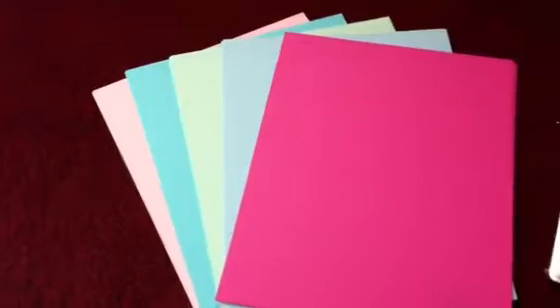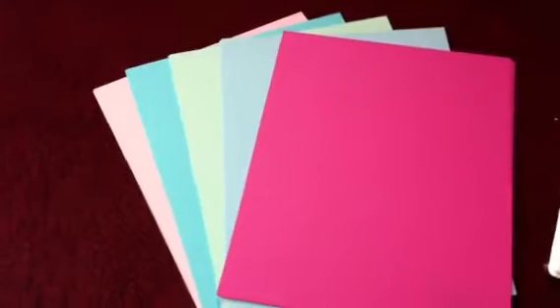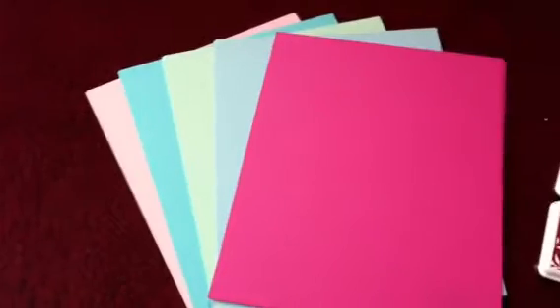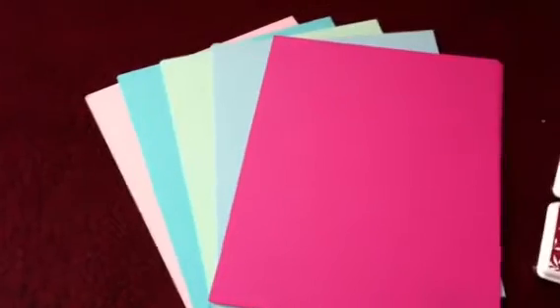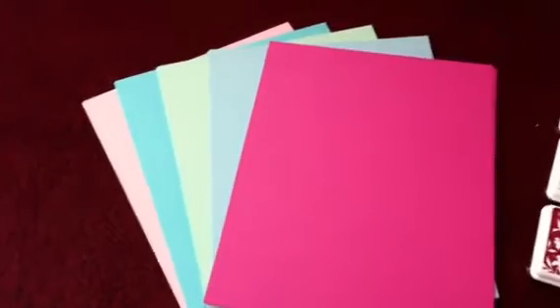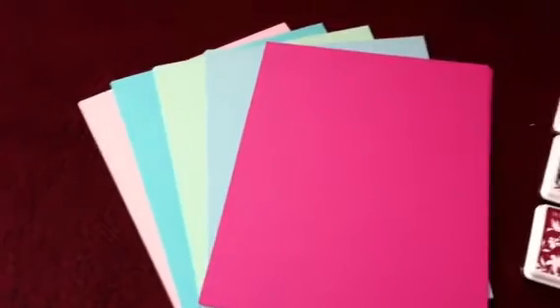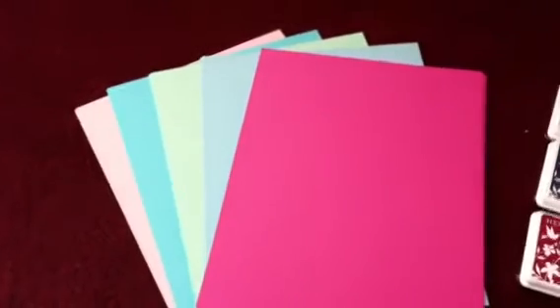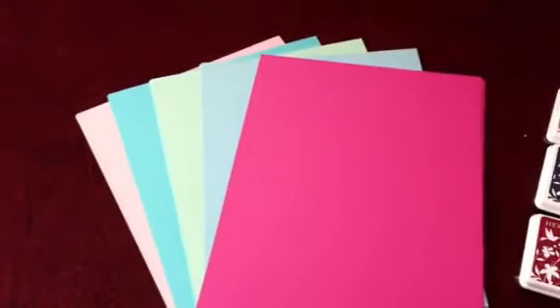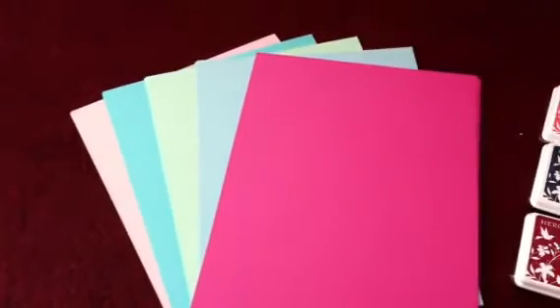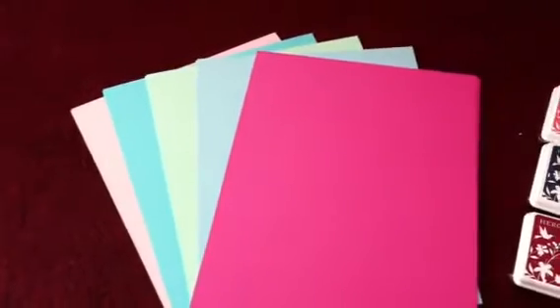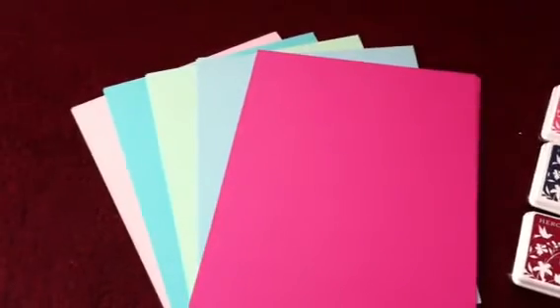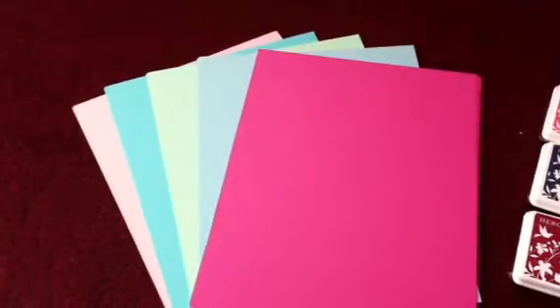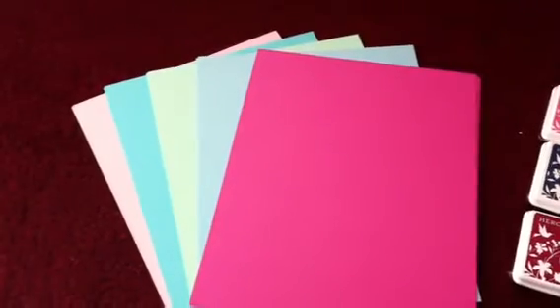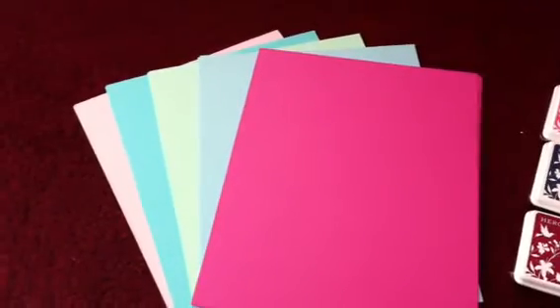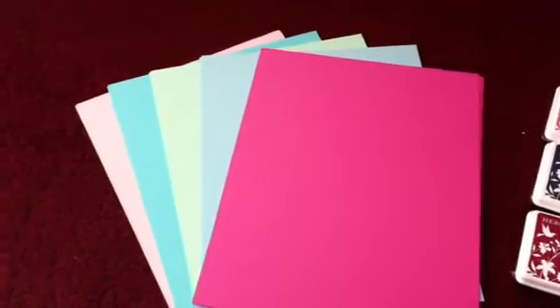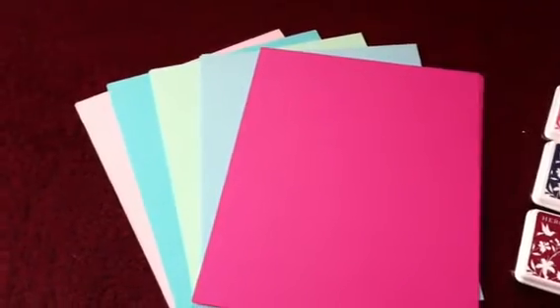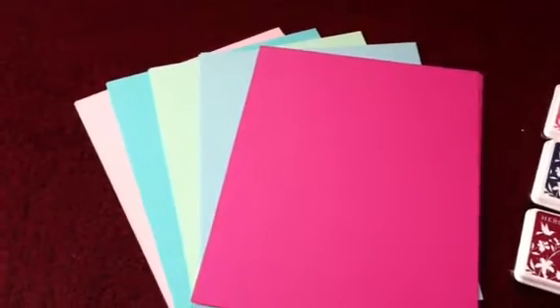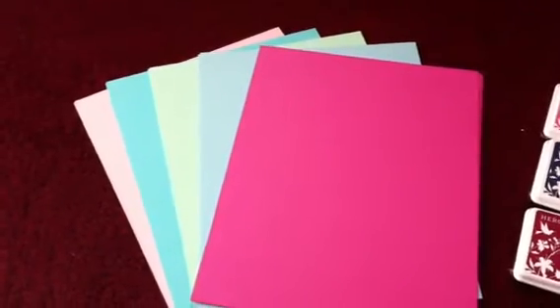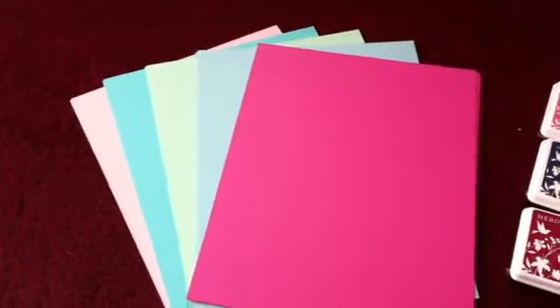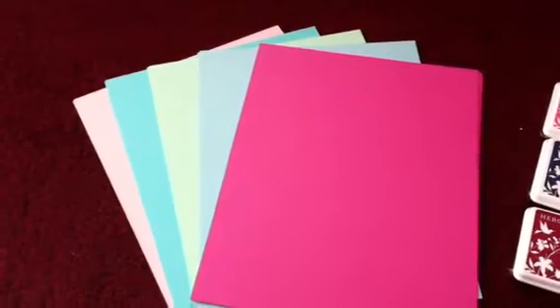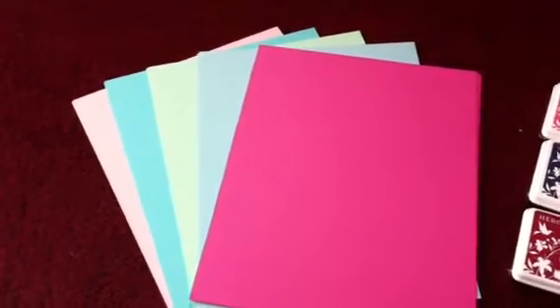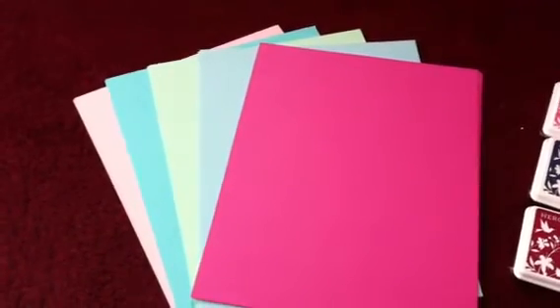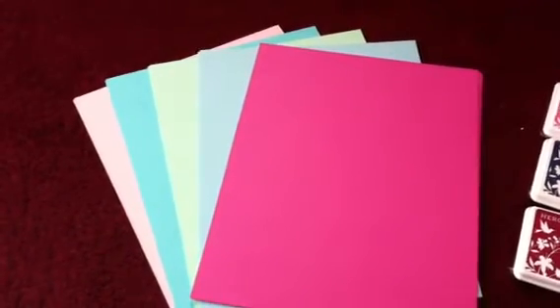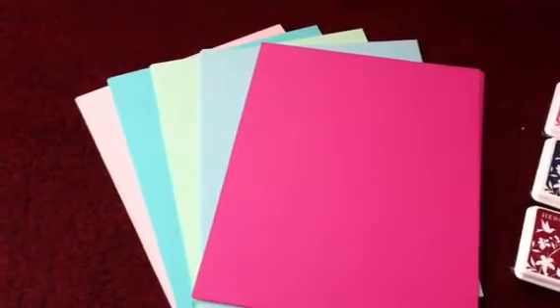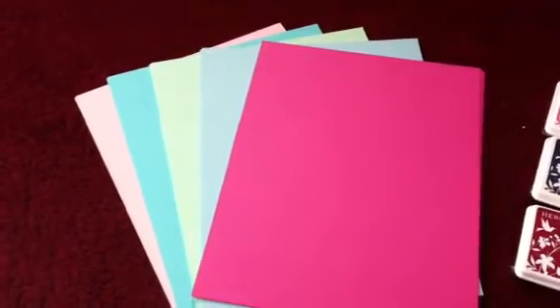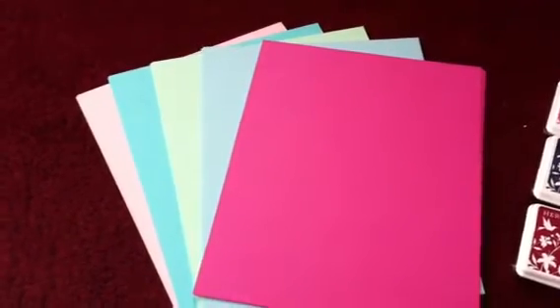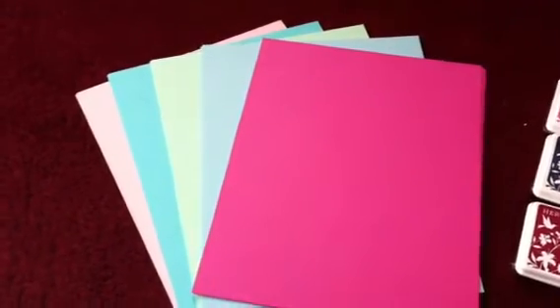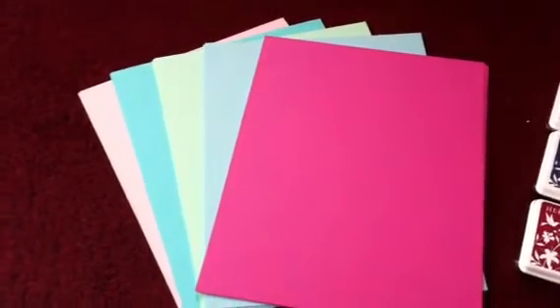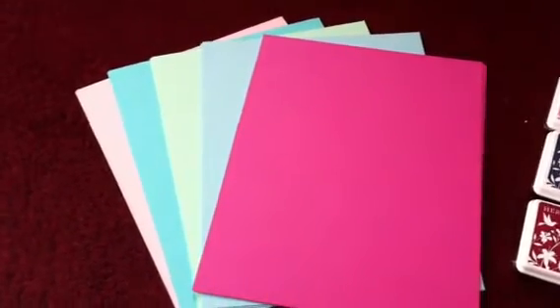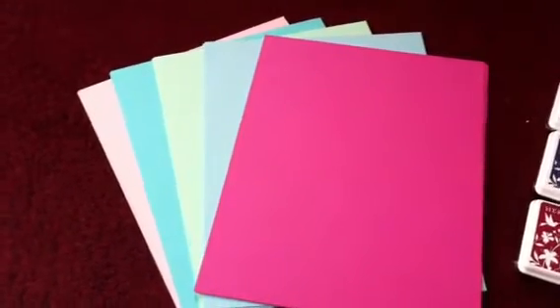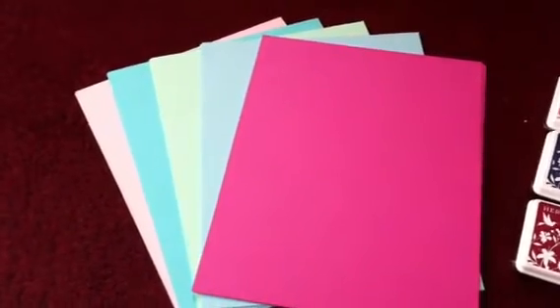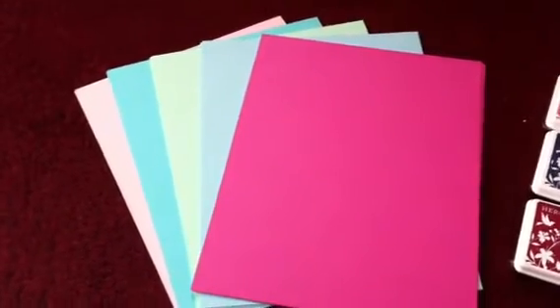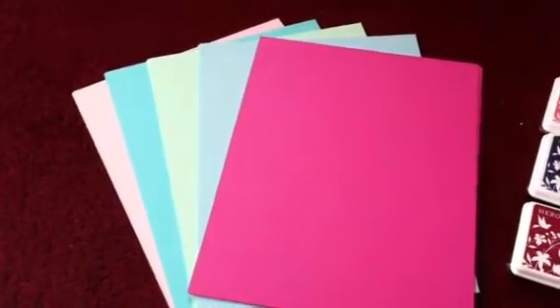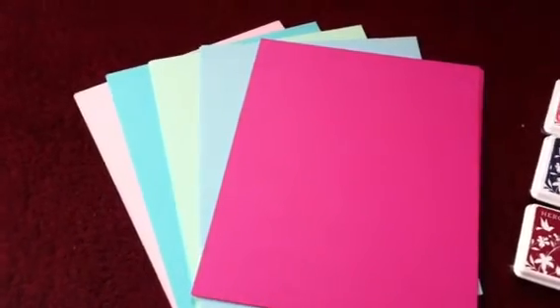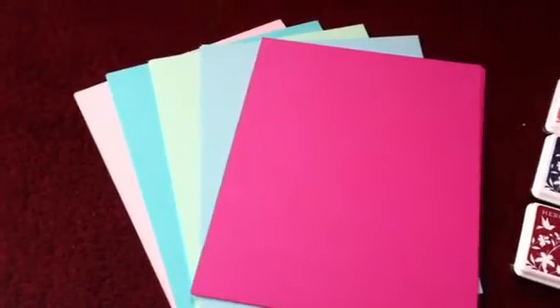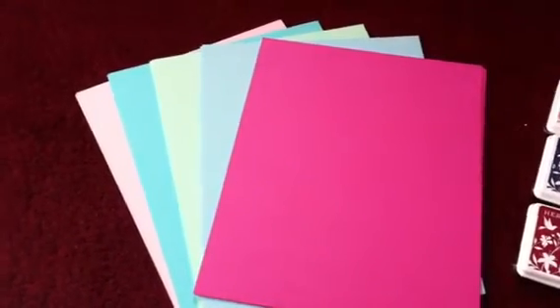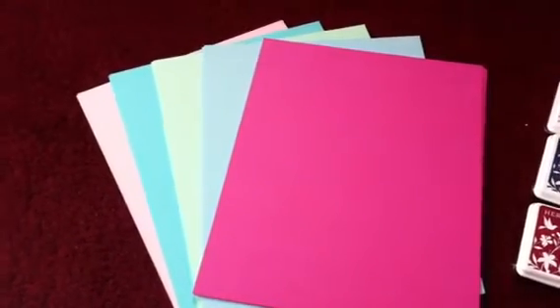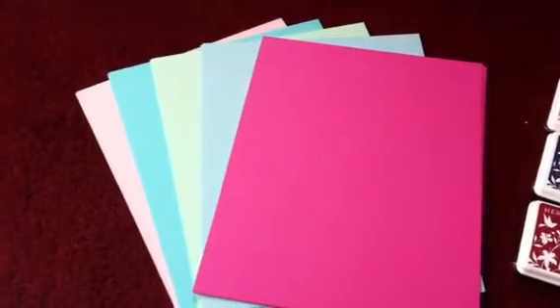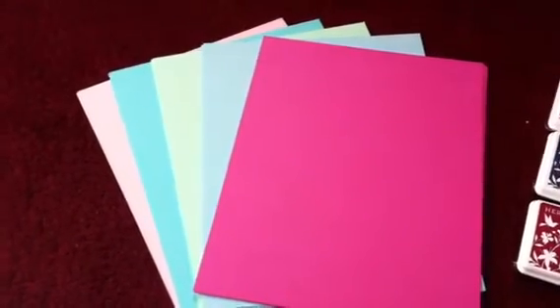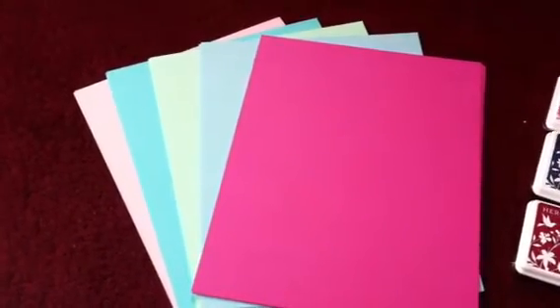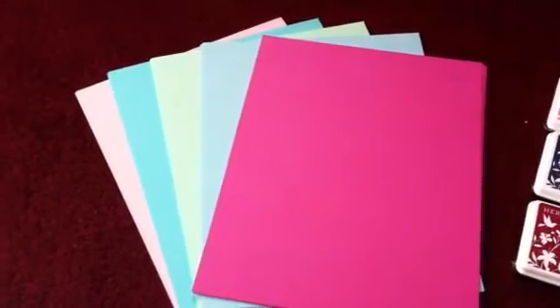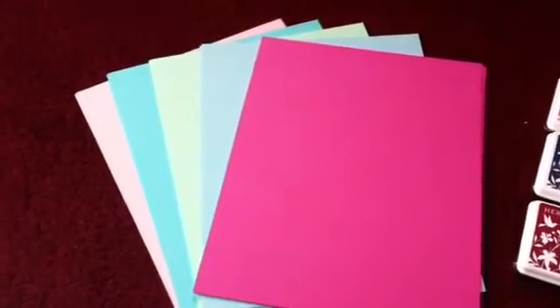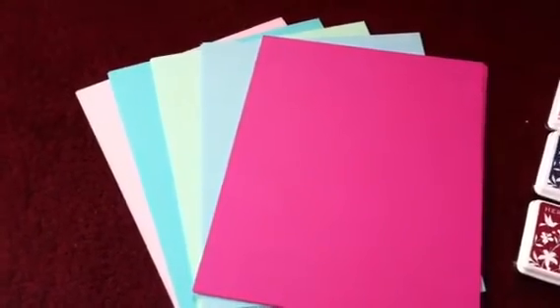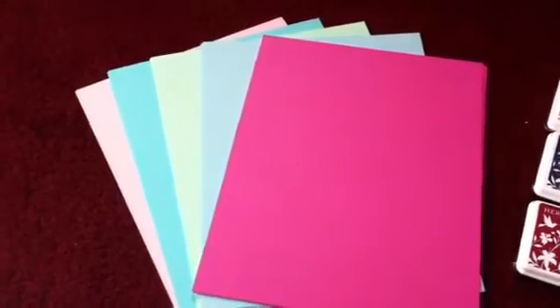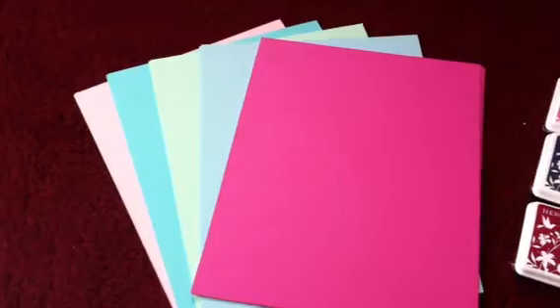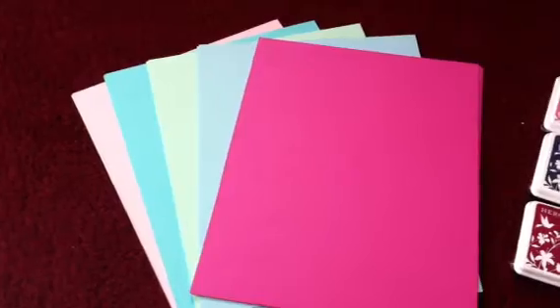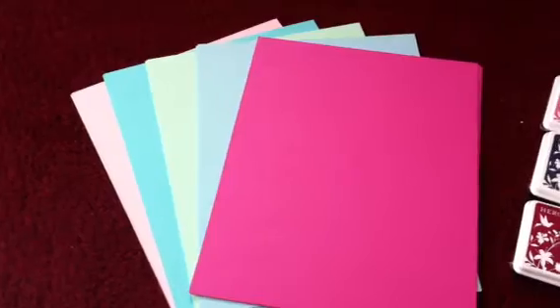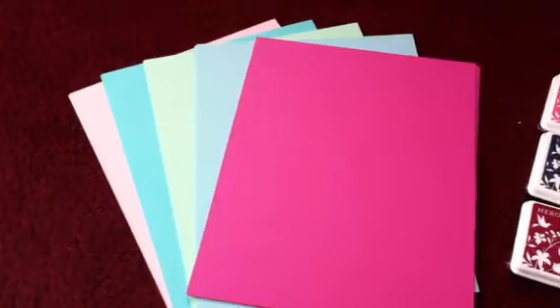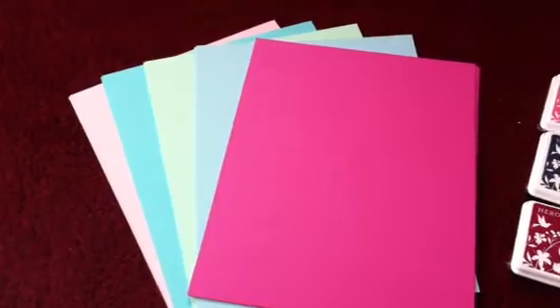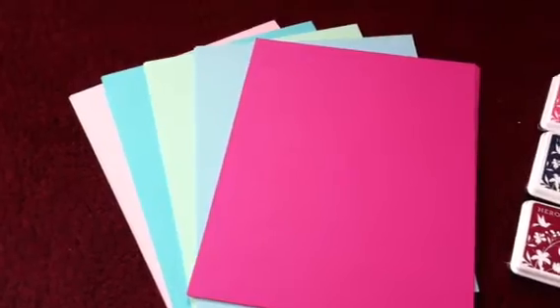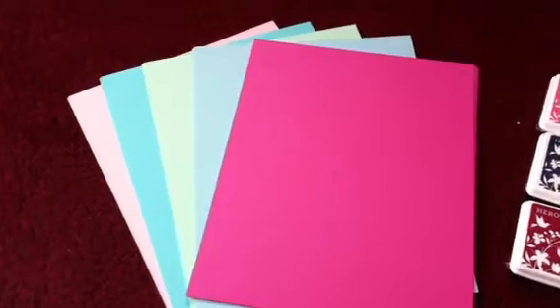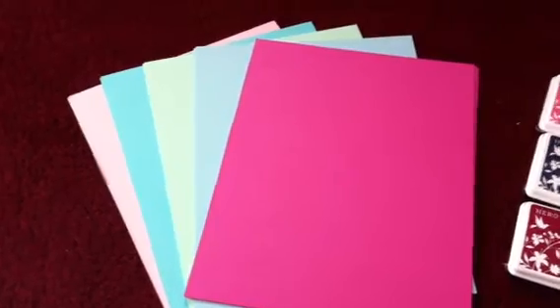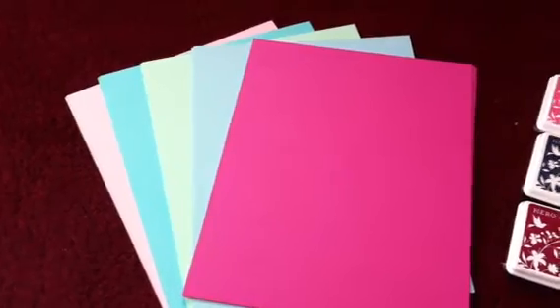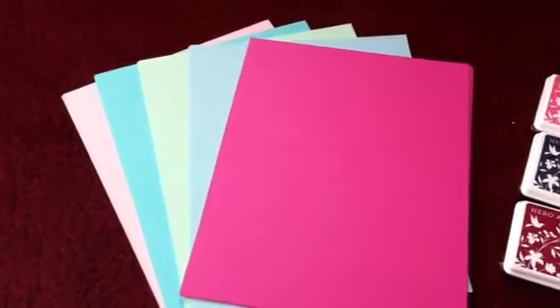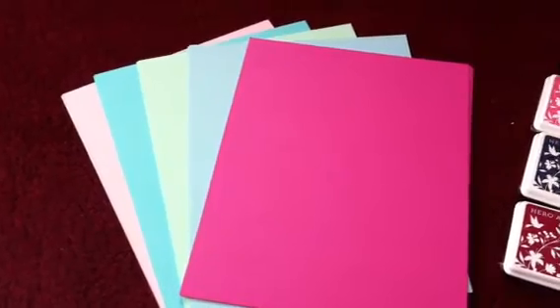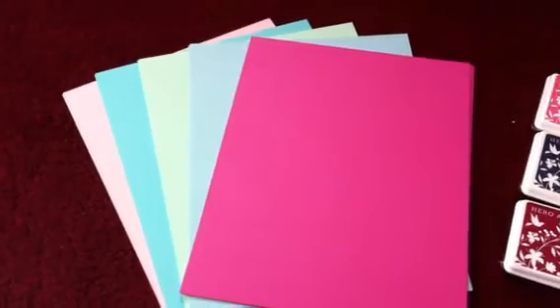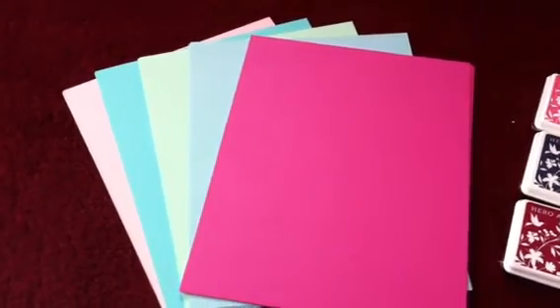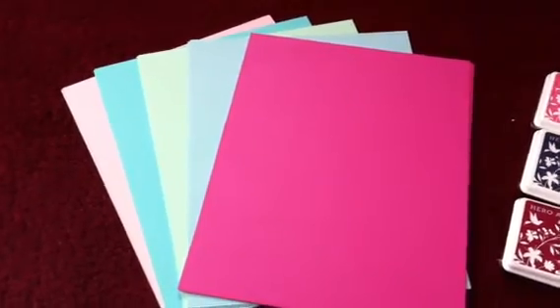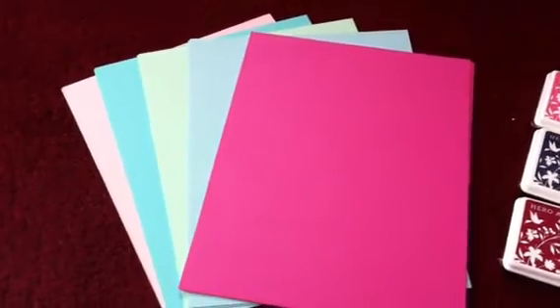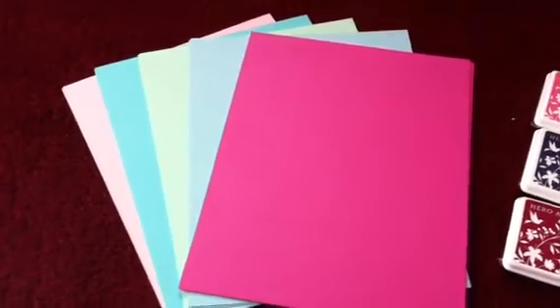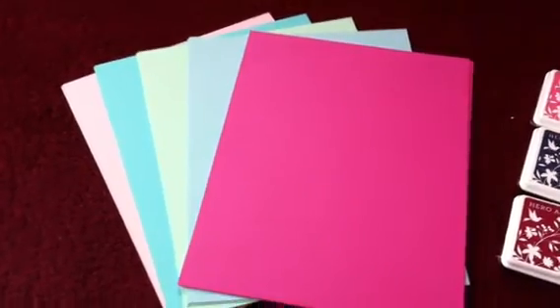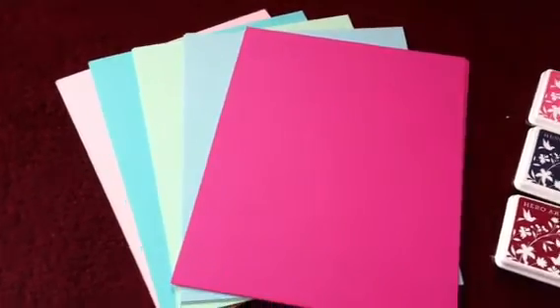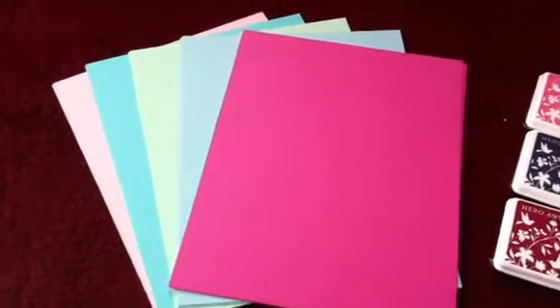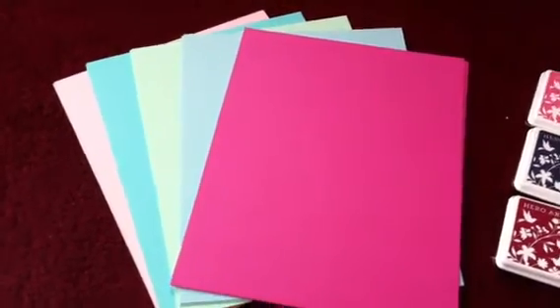Simon Says Stamp Card Stock — it's got four of each color, pretty good, heavy weight, and really pretty colors, so I'm looking forward to trying it.